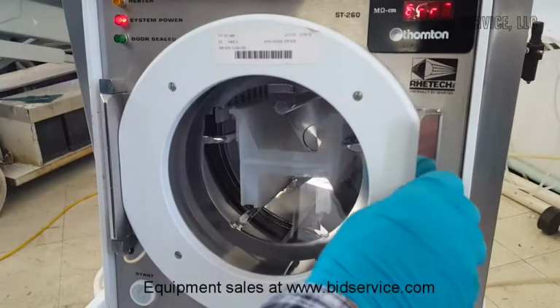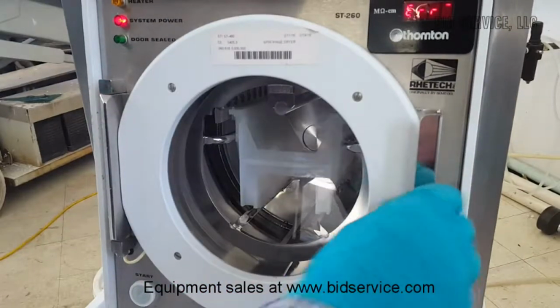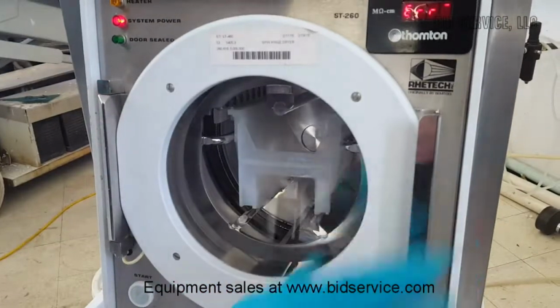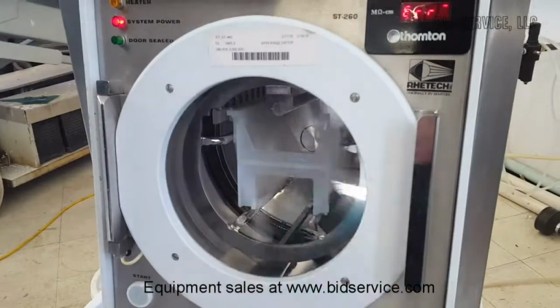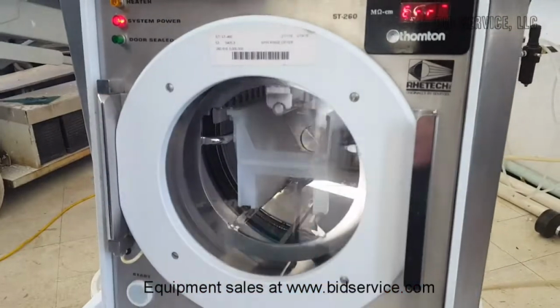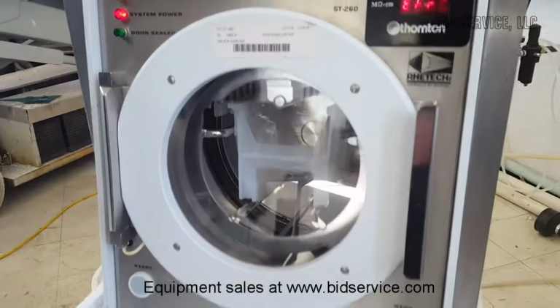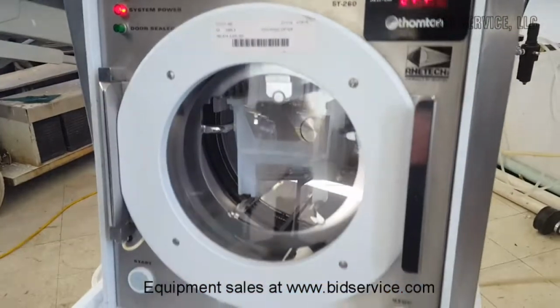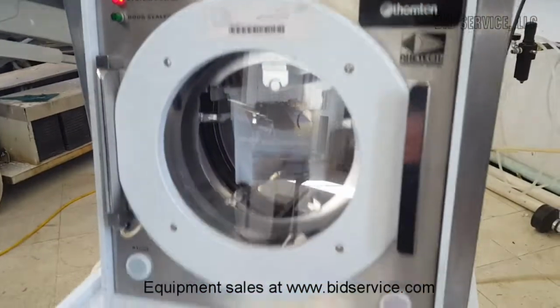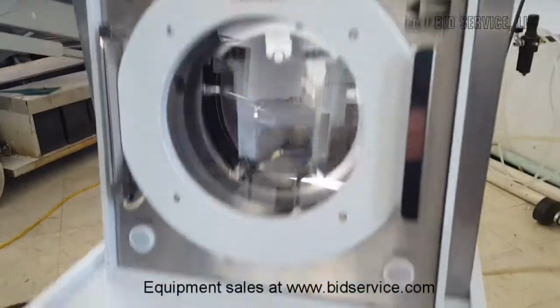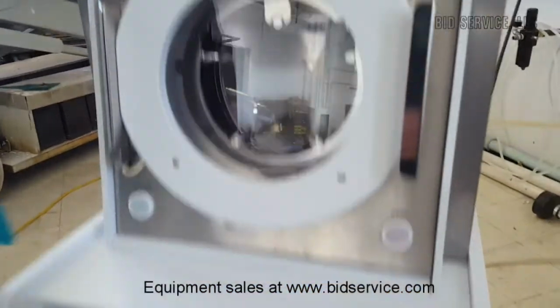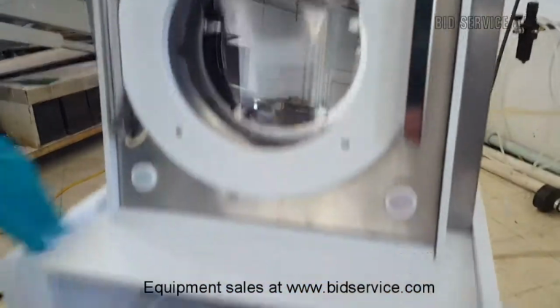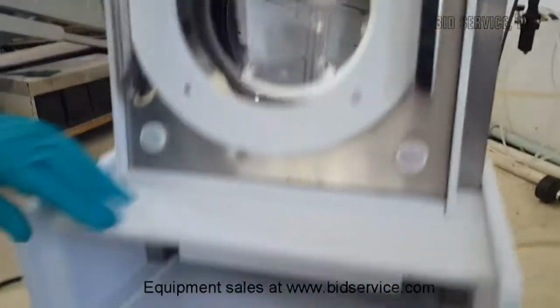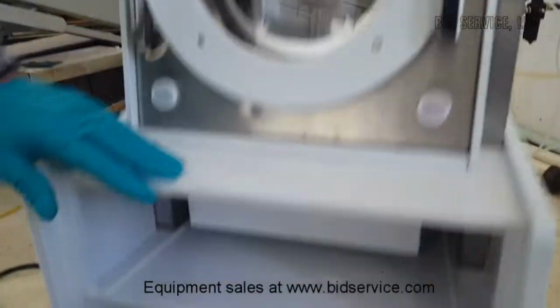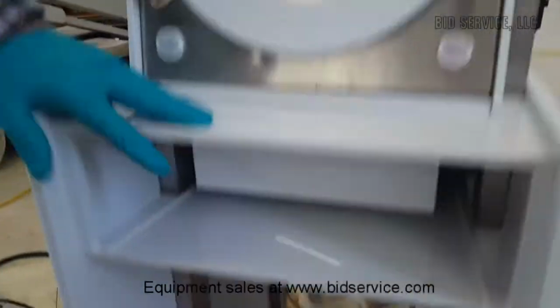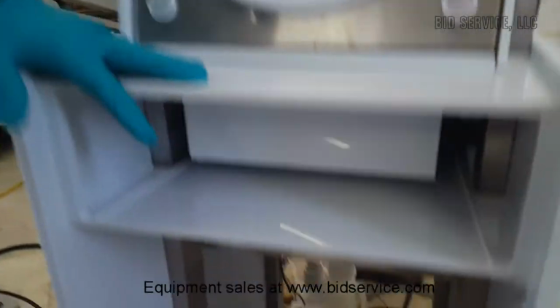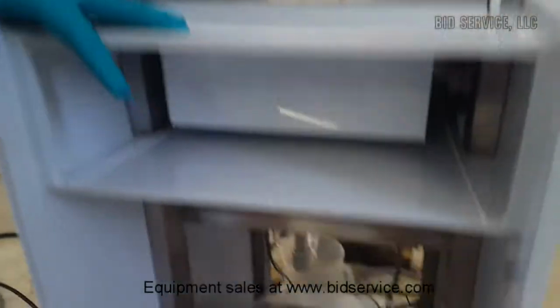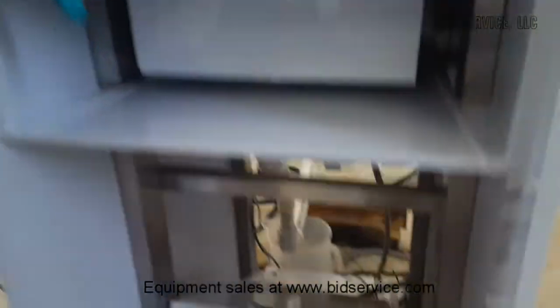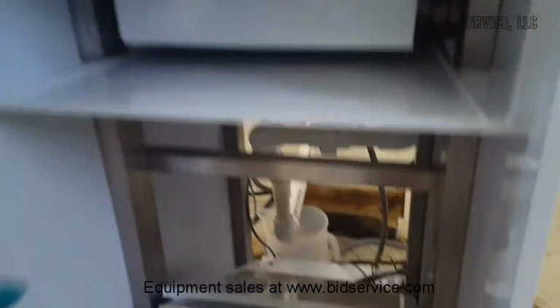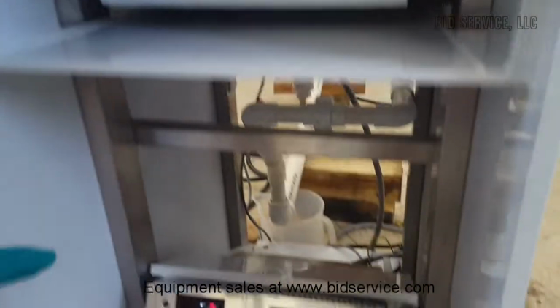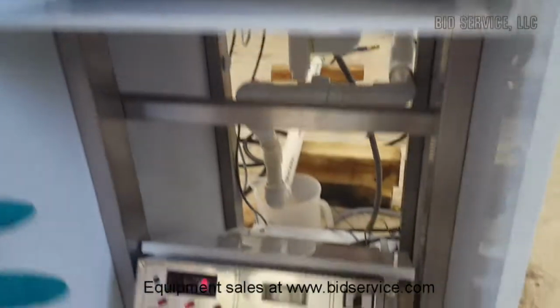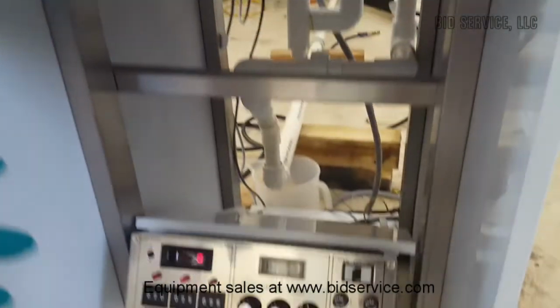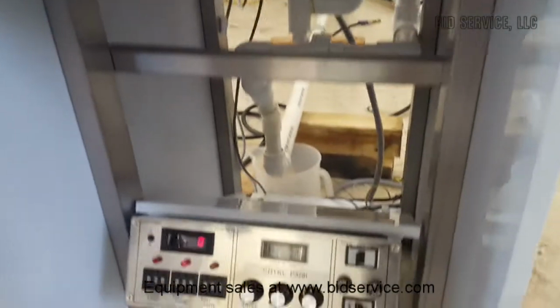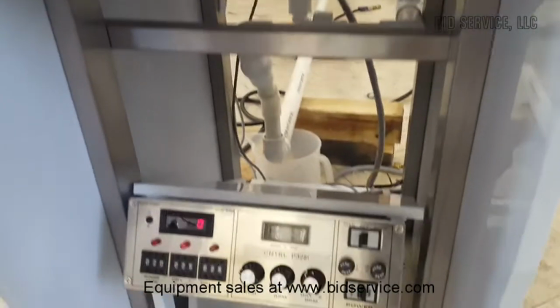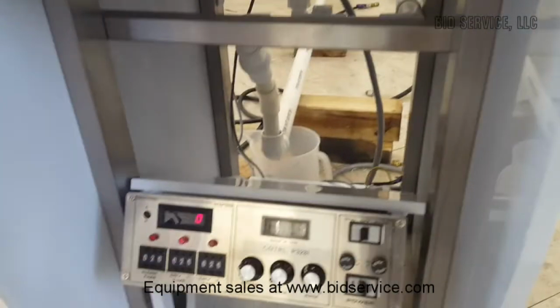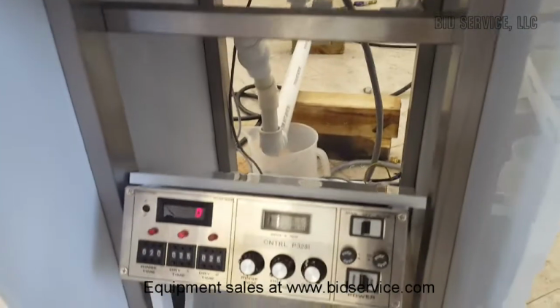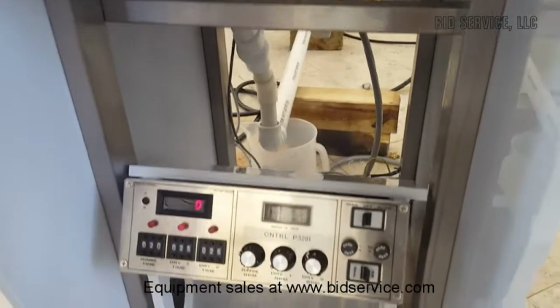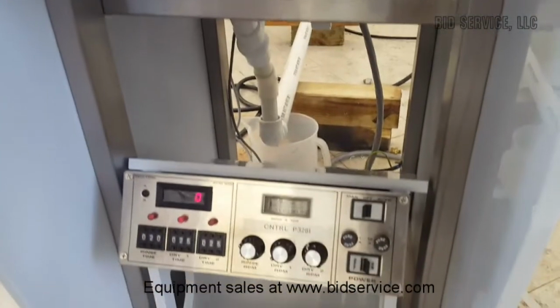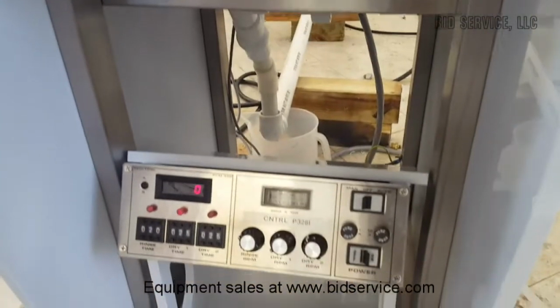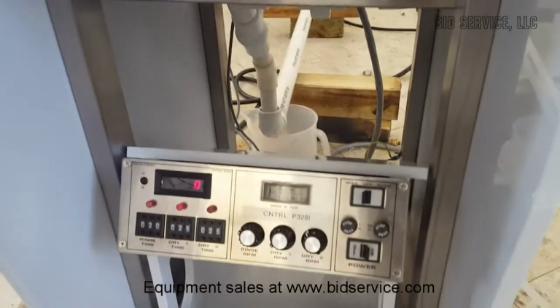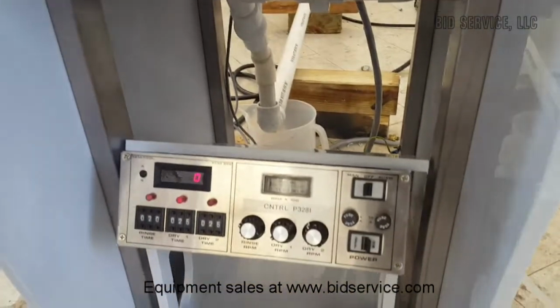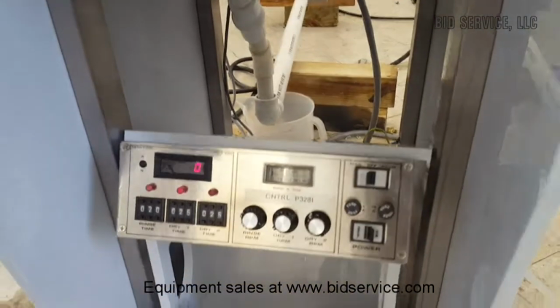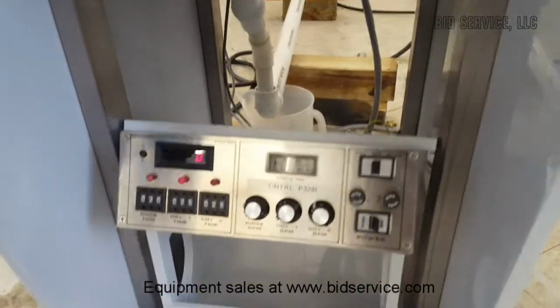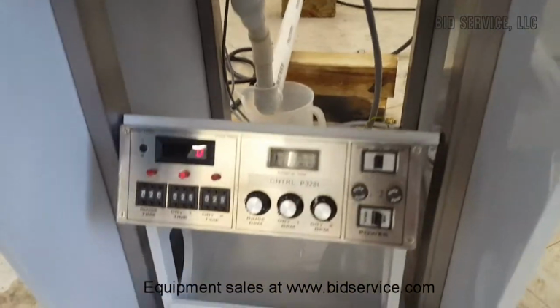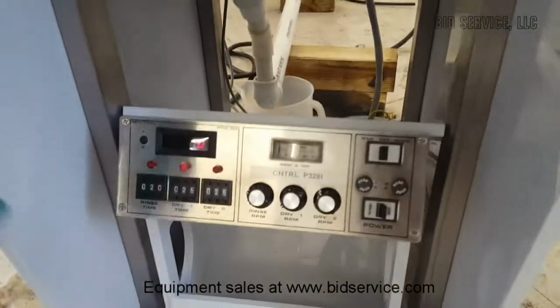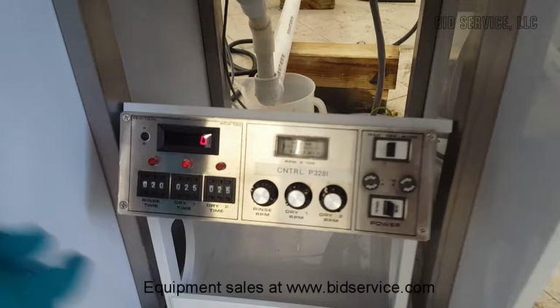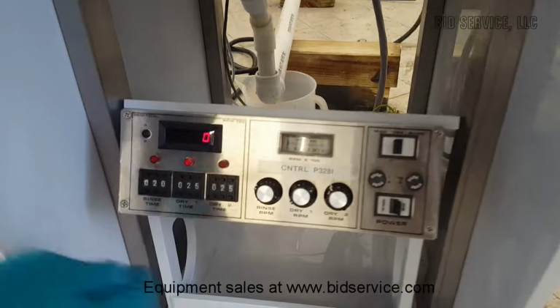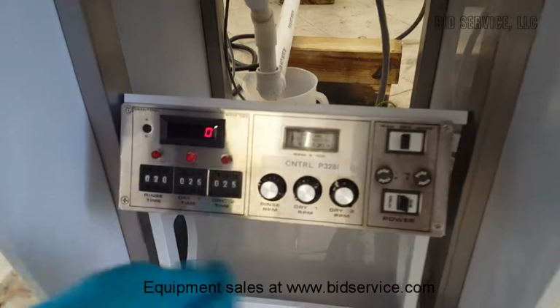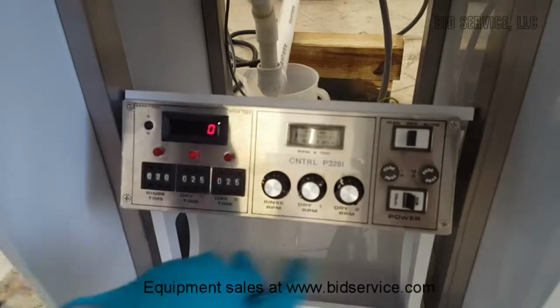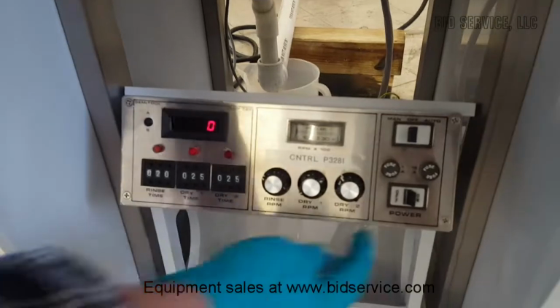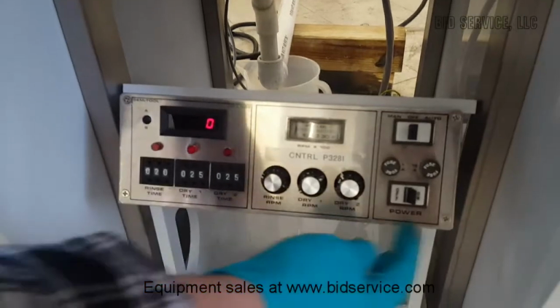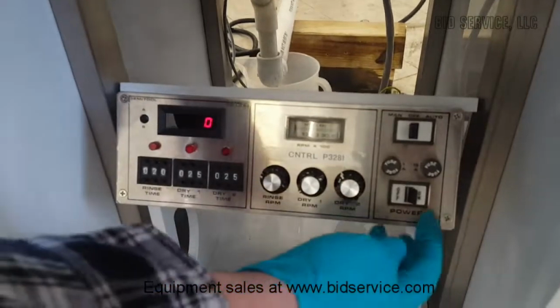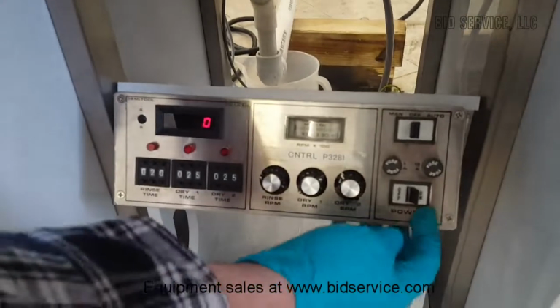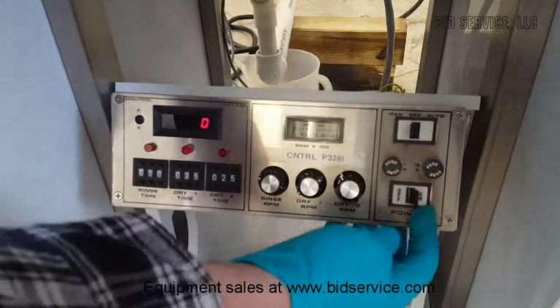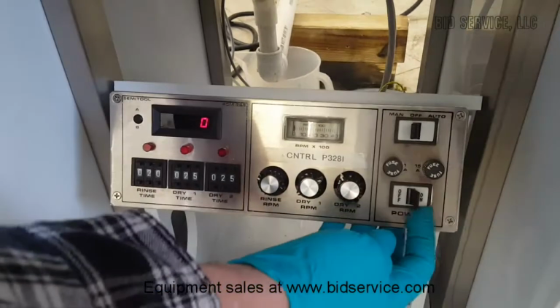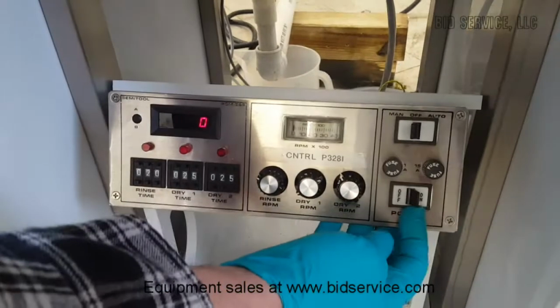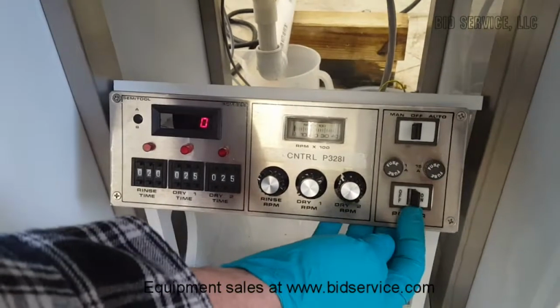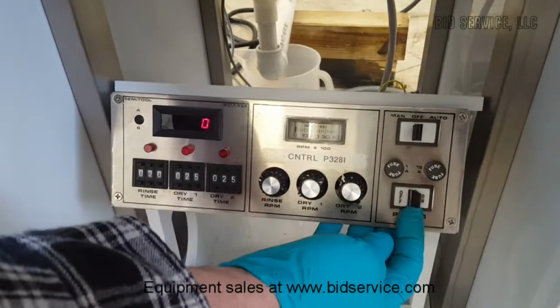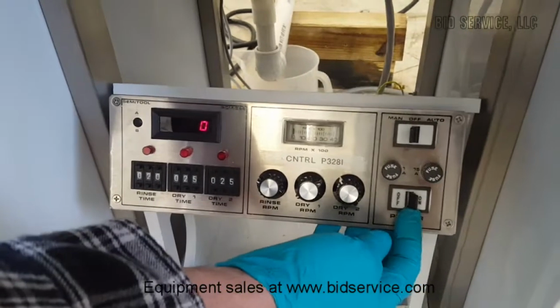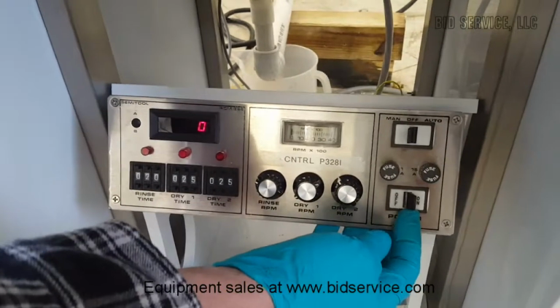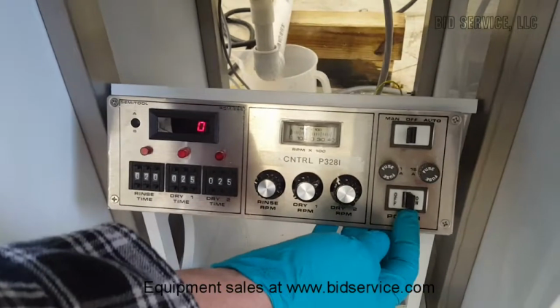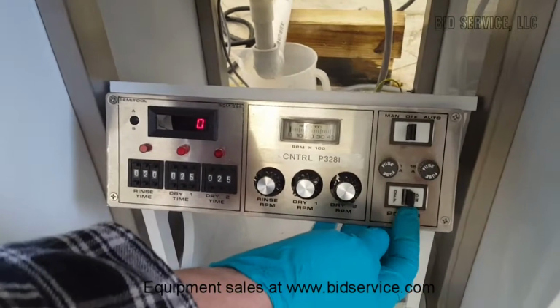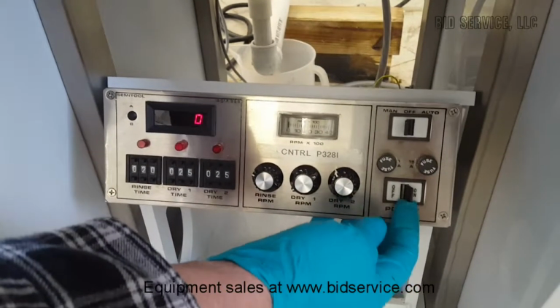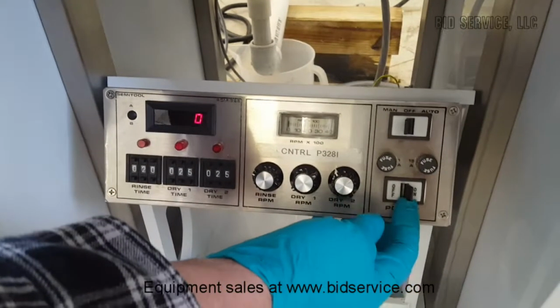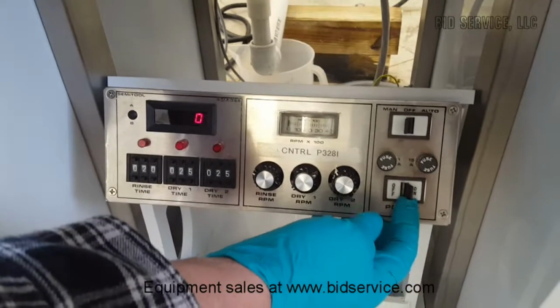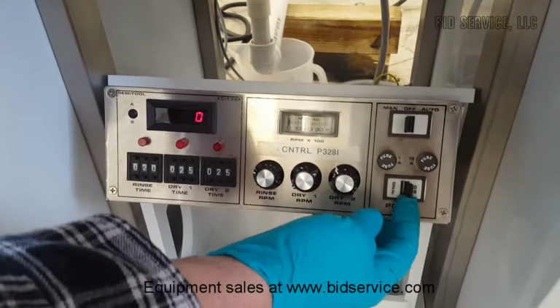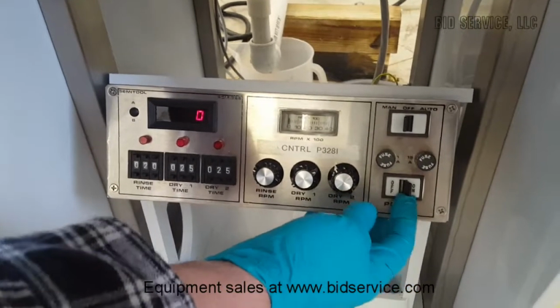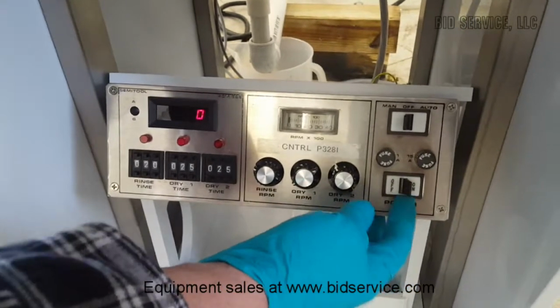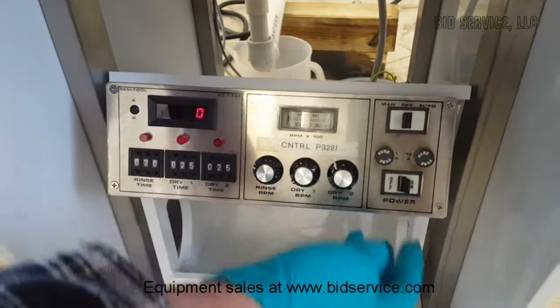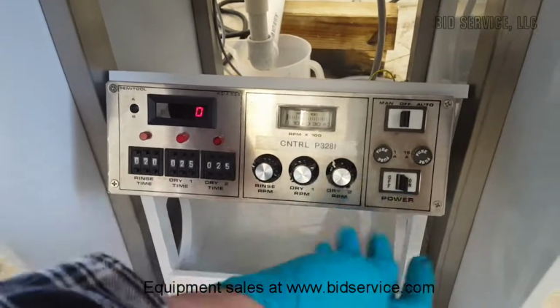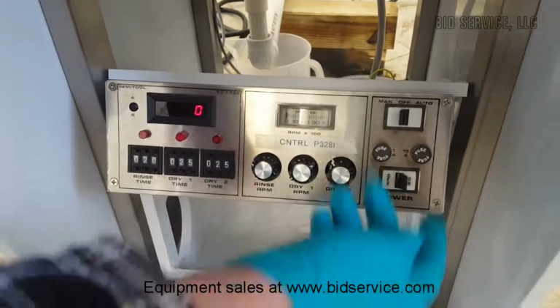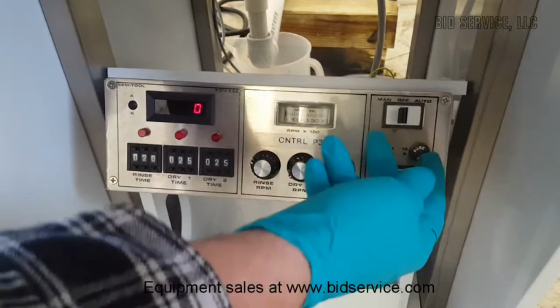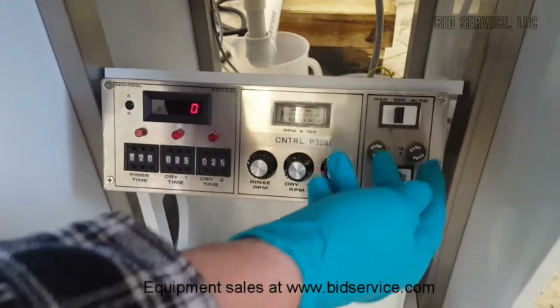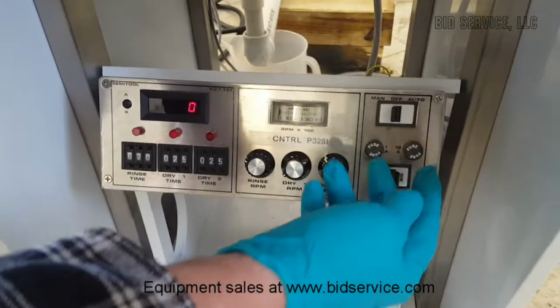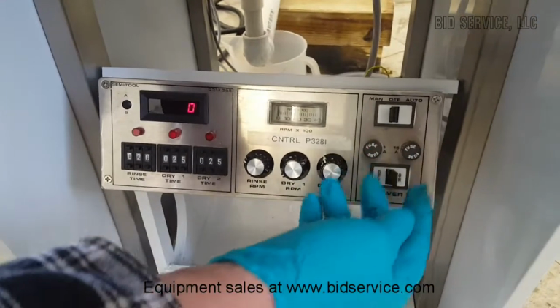Down below is our controller, and over here is our power off and on and fuses.